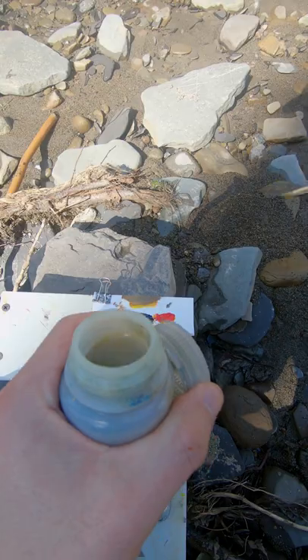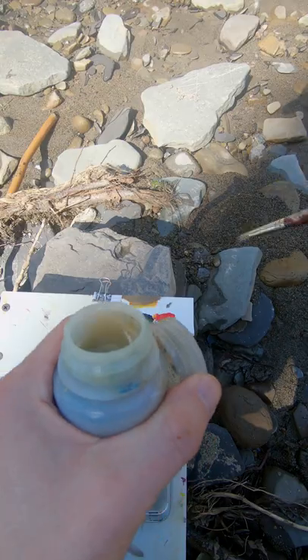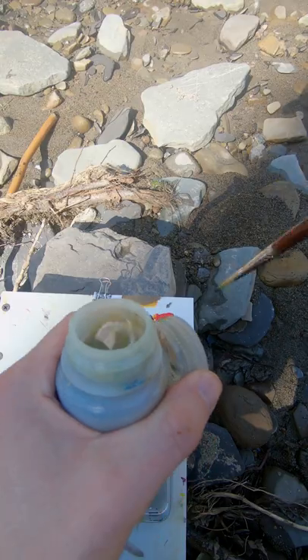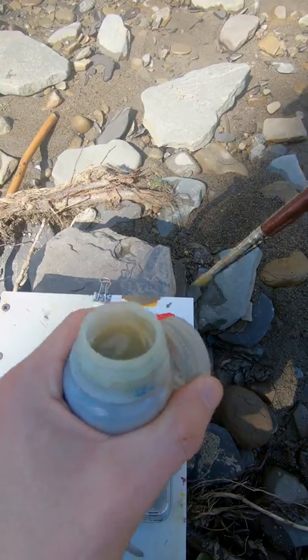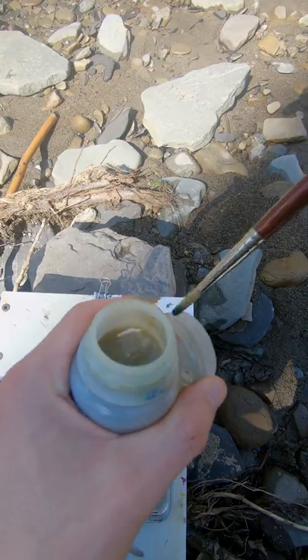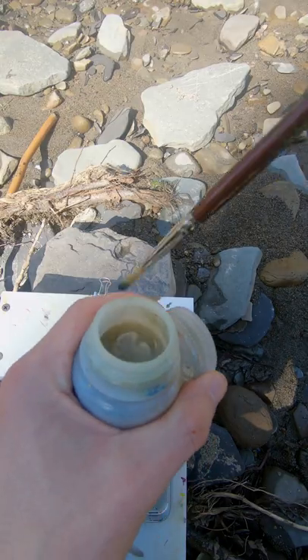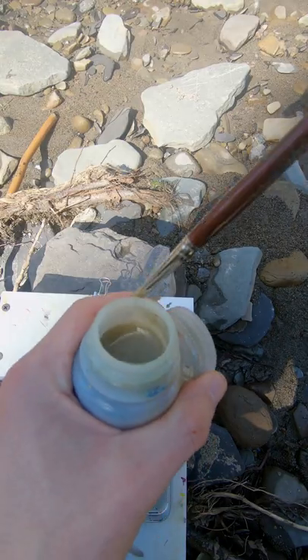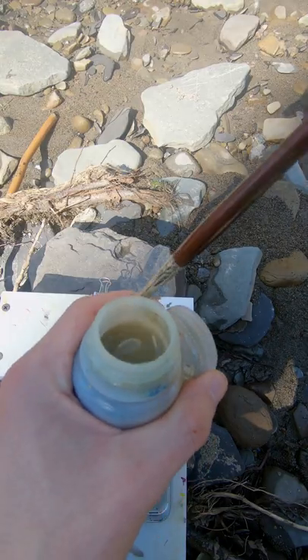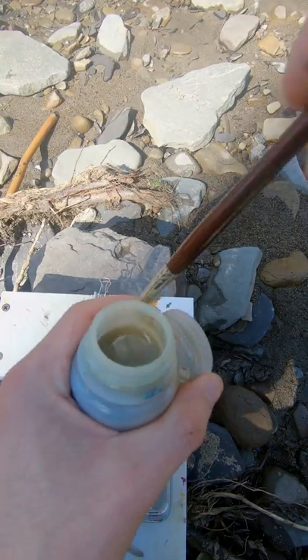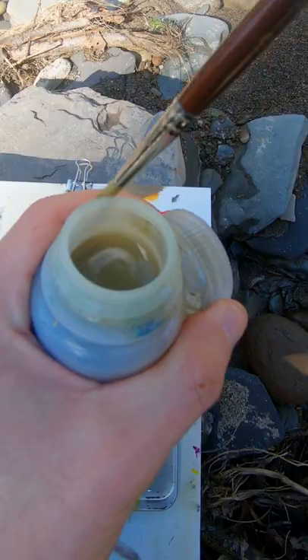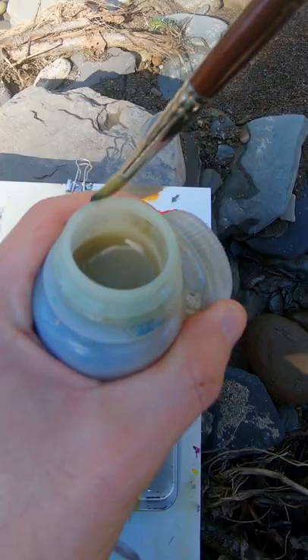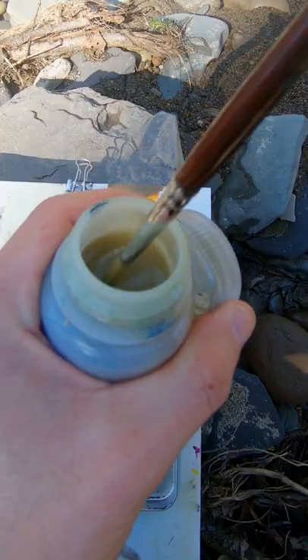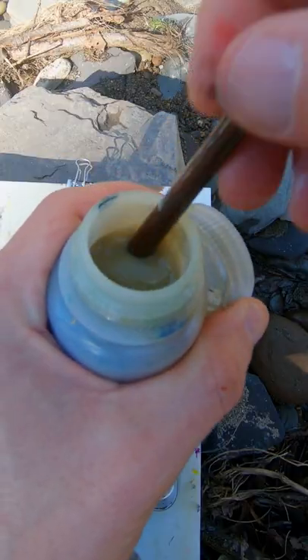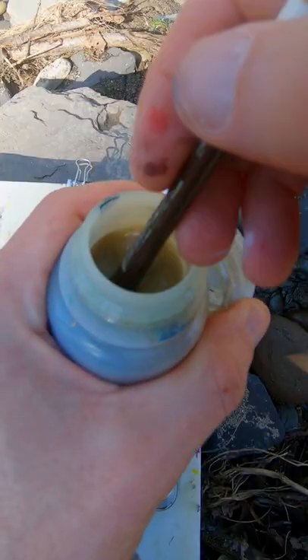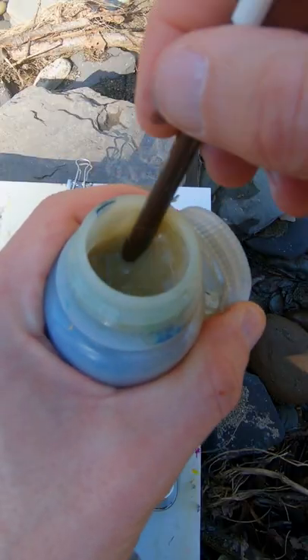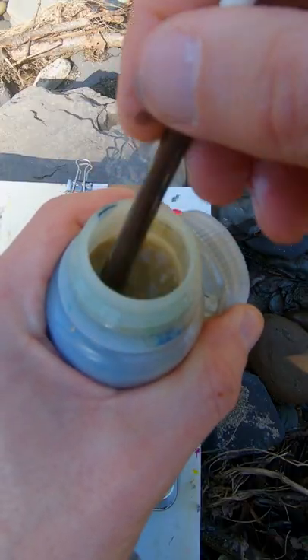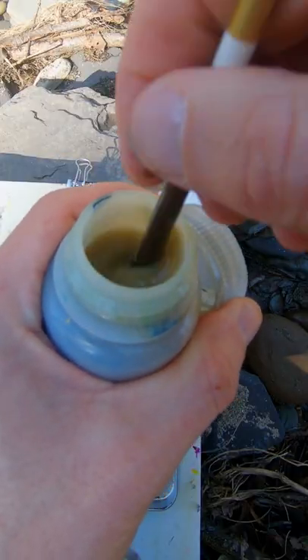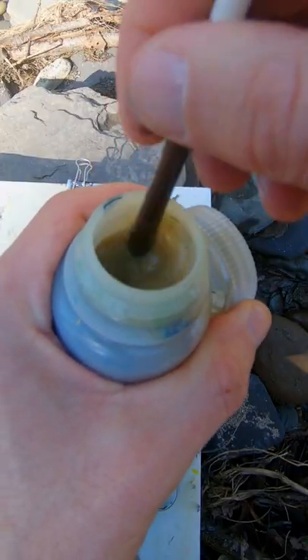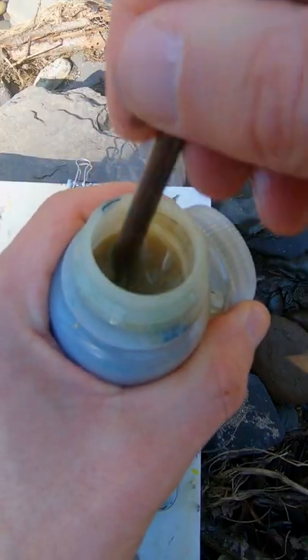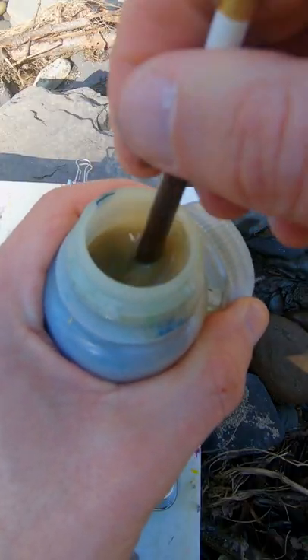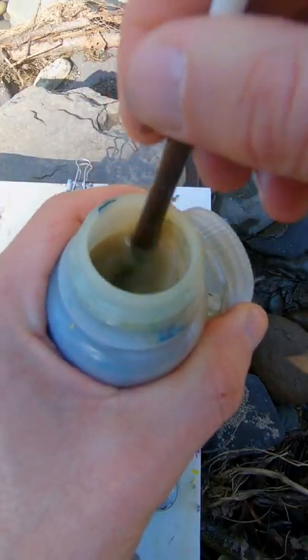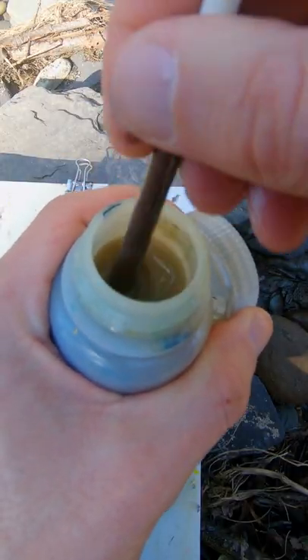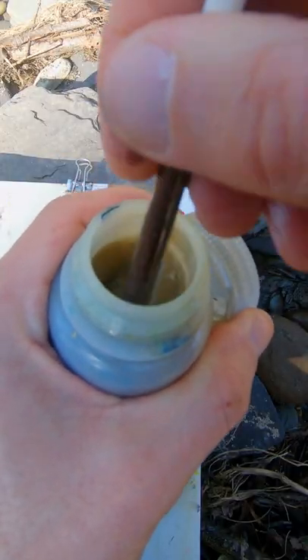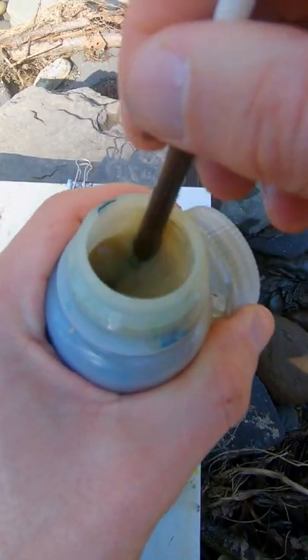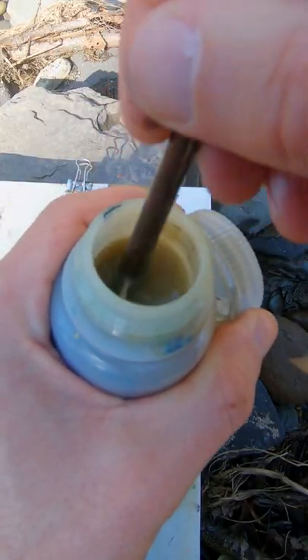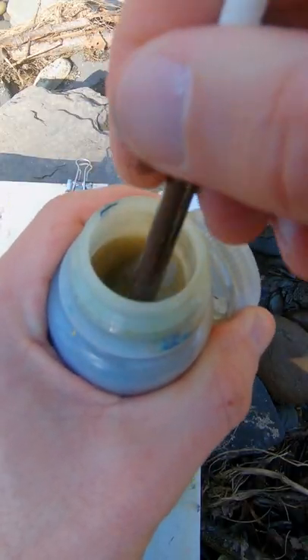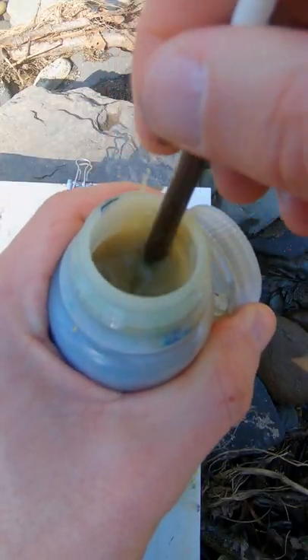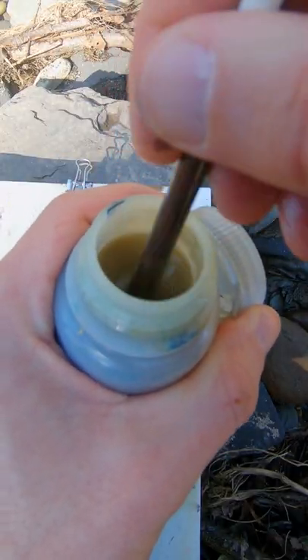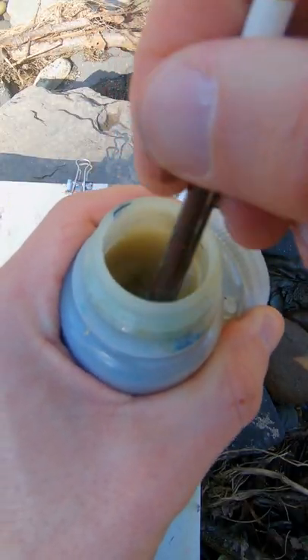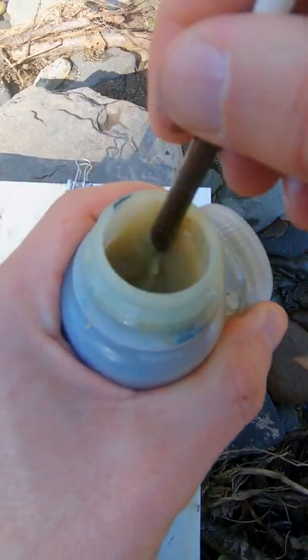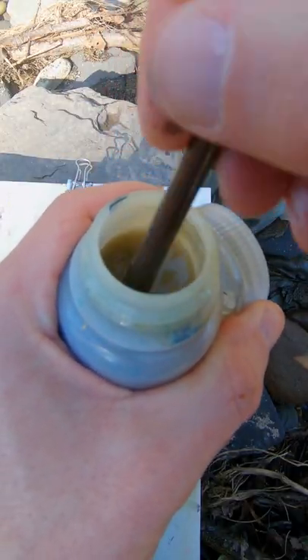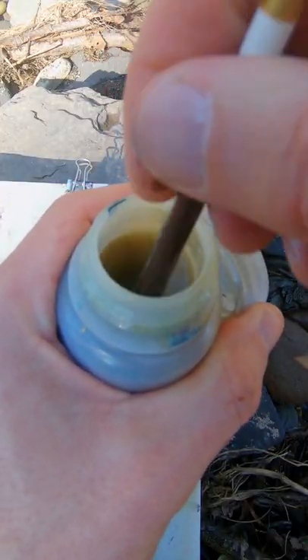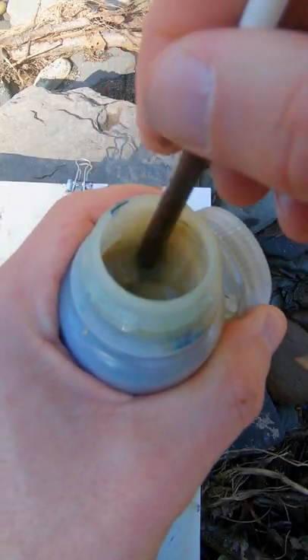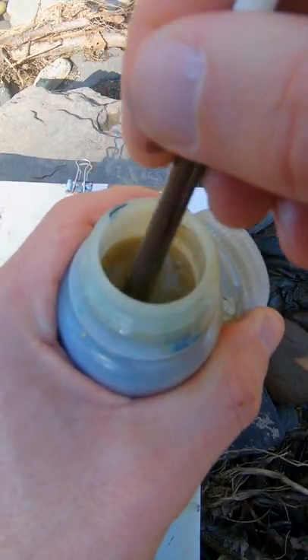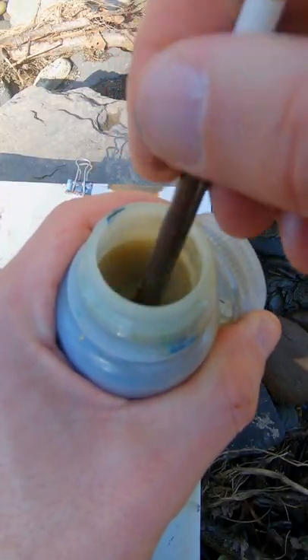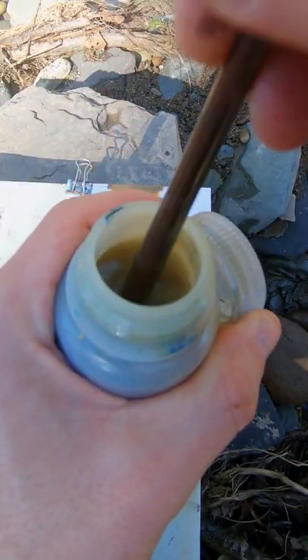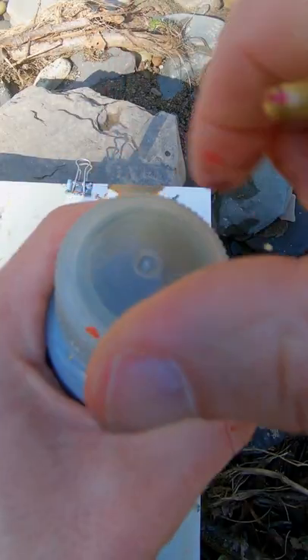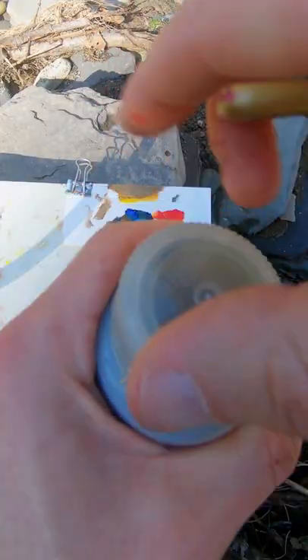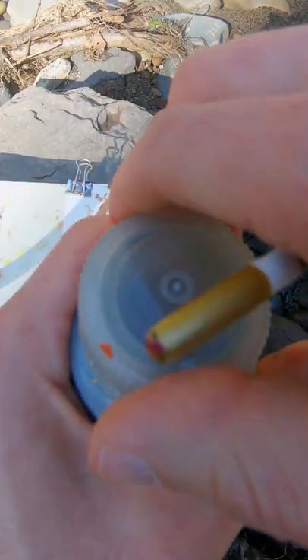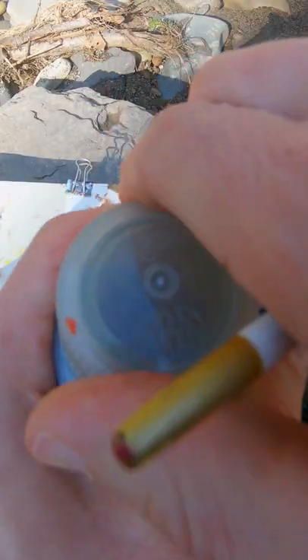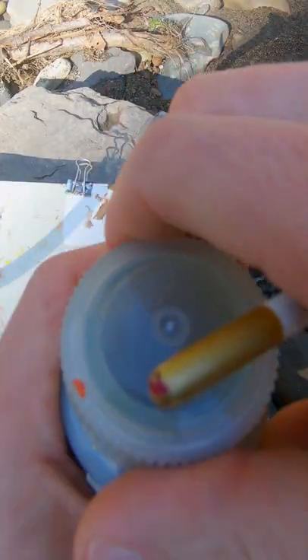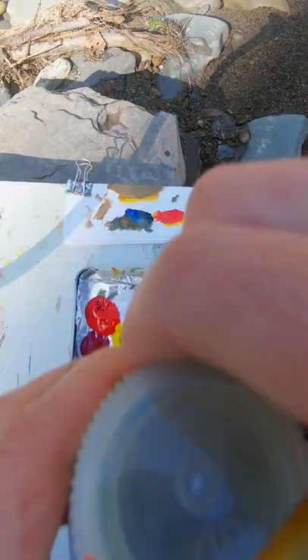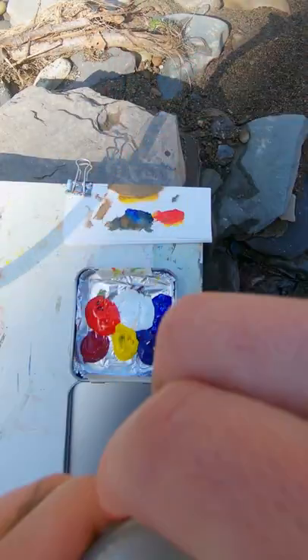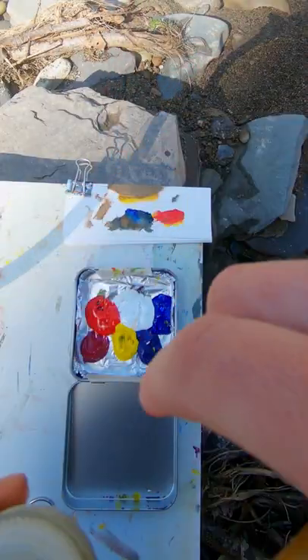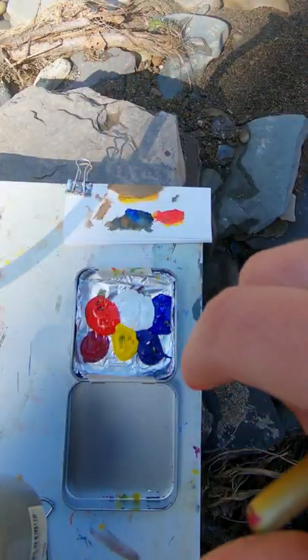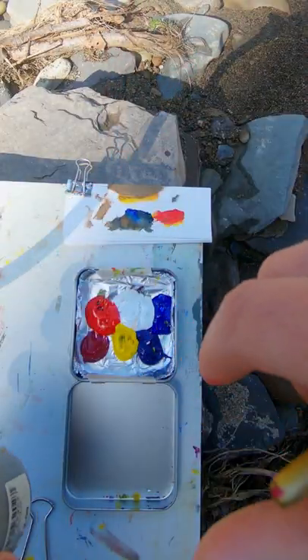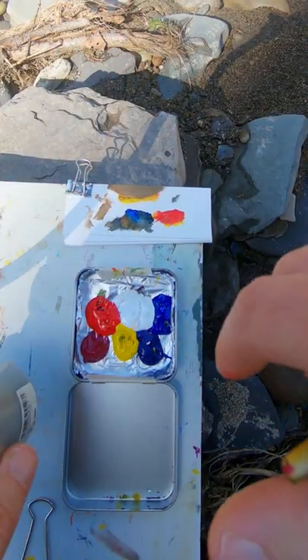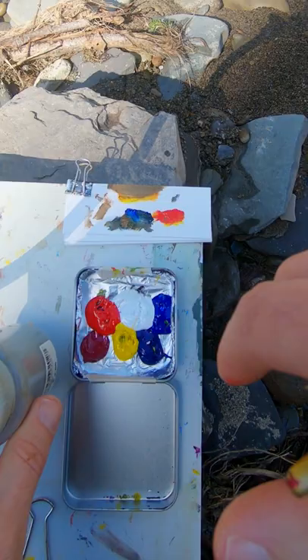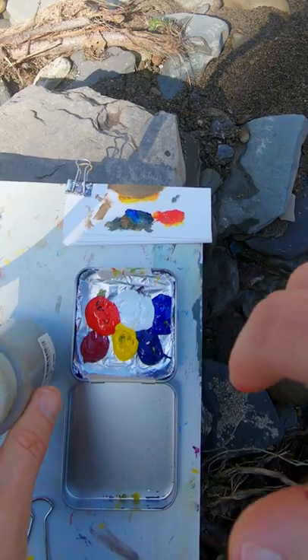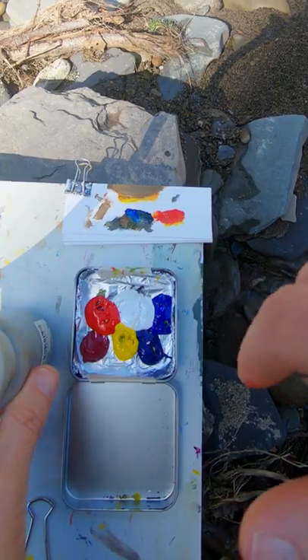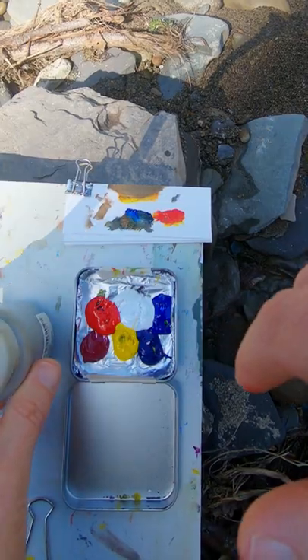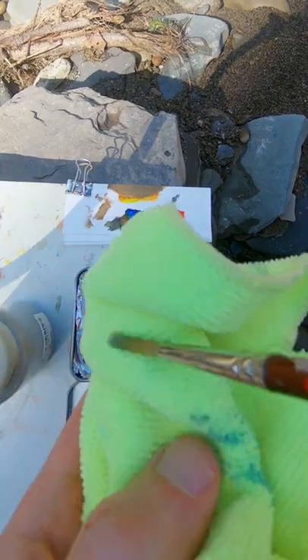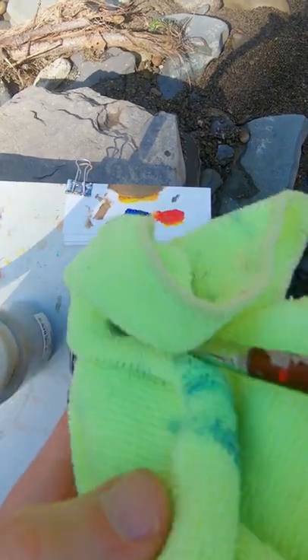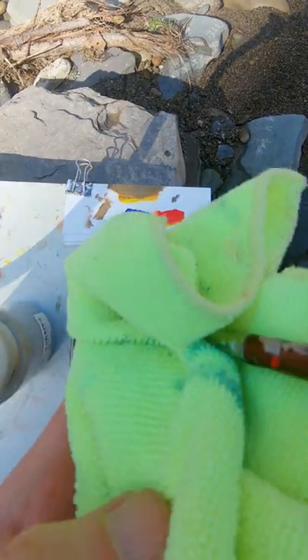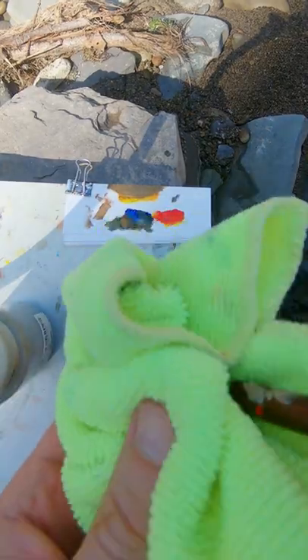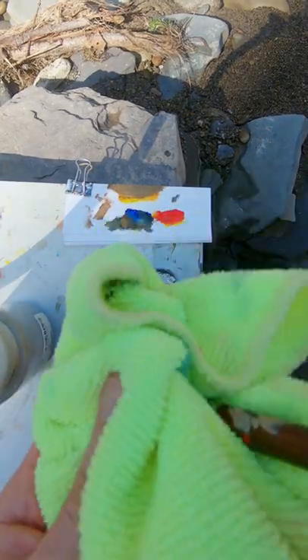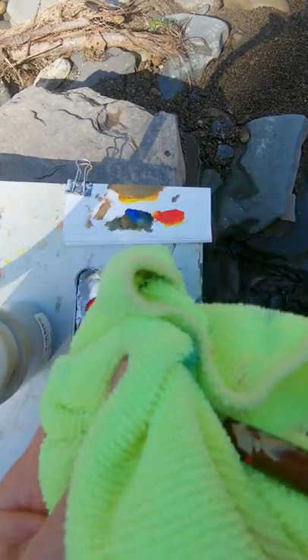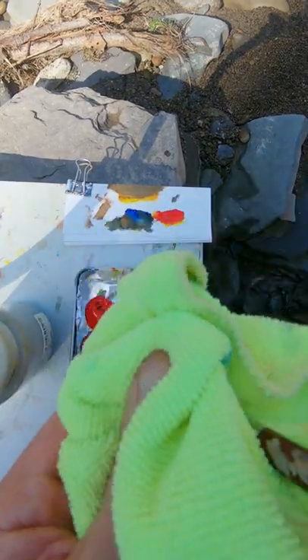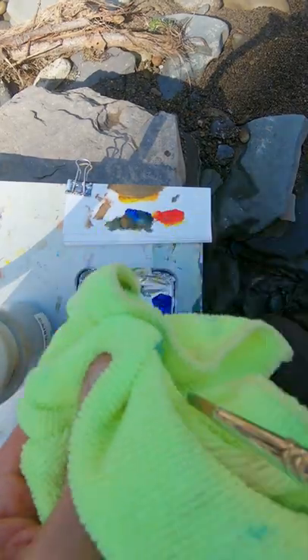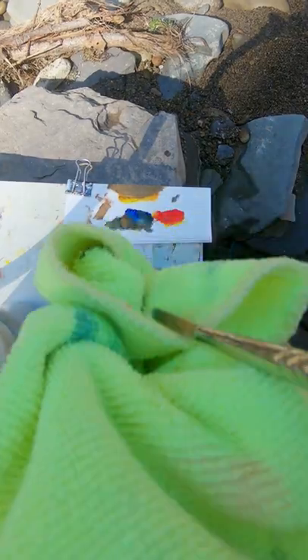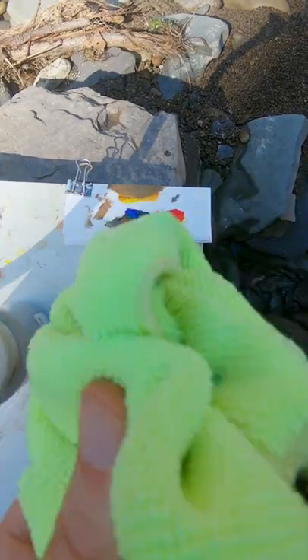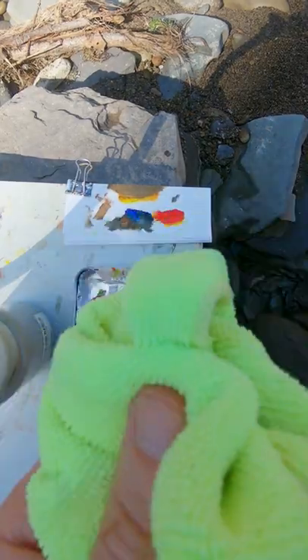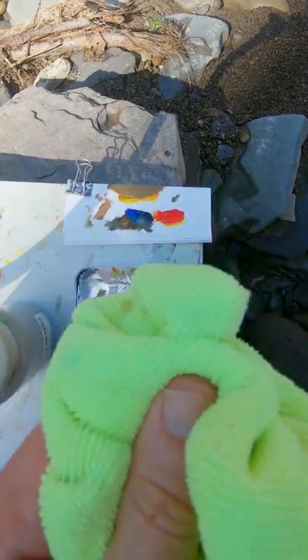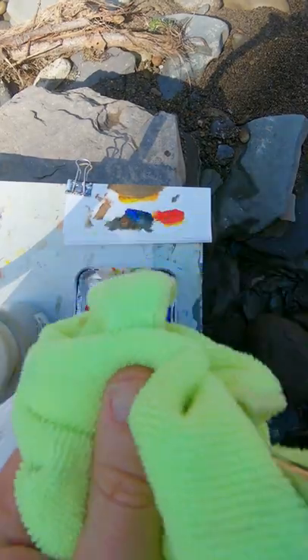So this is how I clean my brushes. I have this bottle of water — I just swish it around inside, put the cap on, and carry a rag with me so I can dry it off.